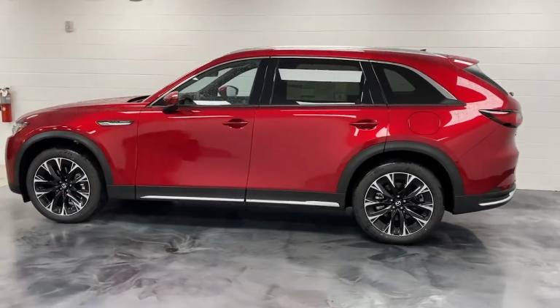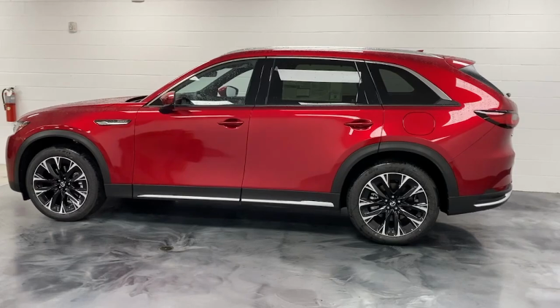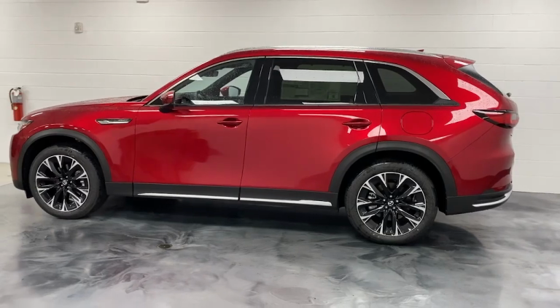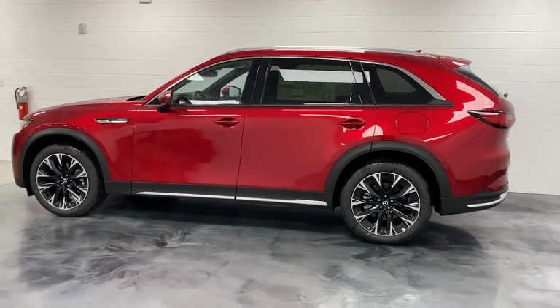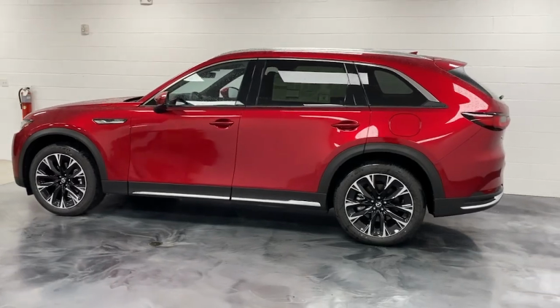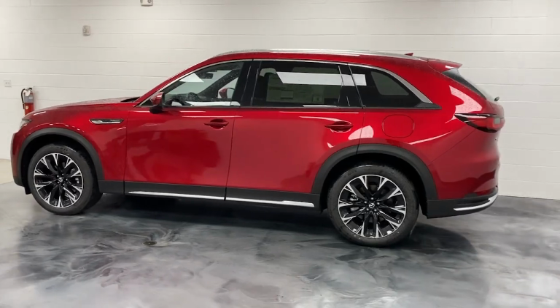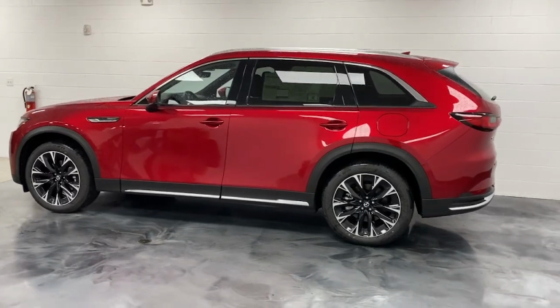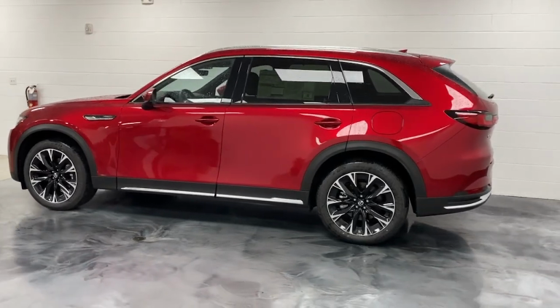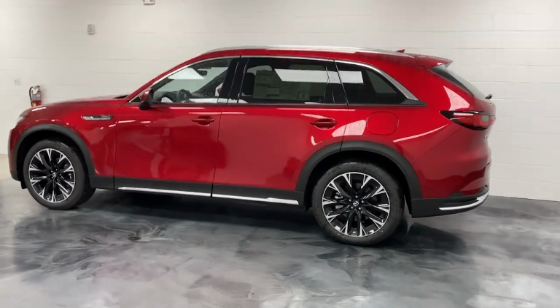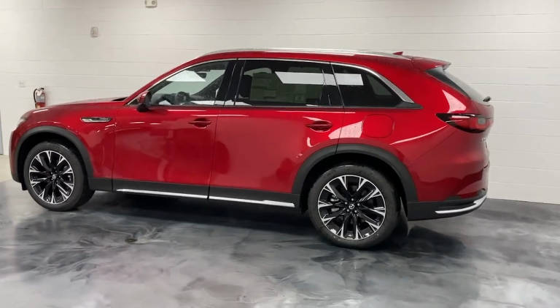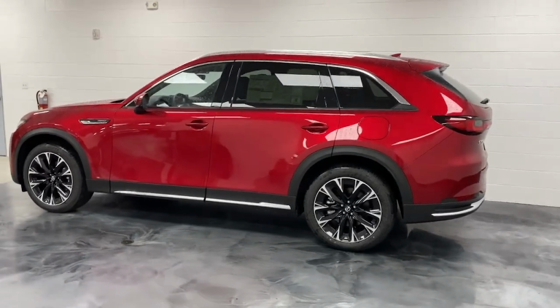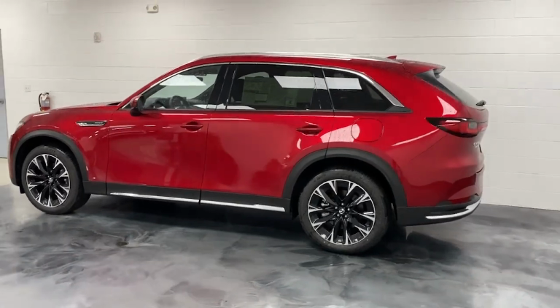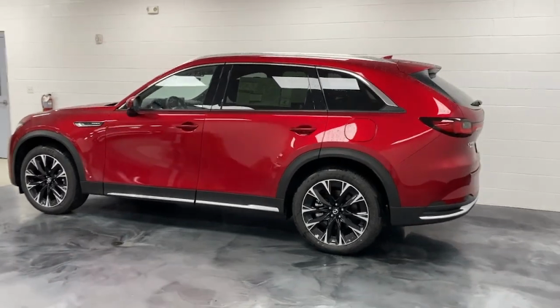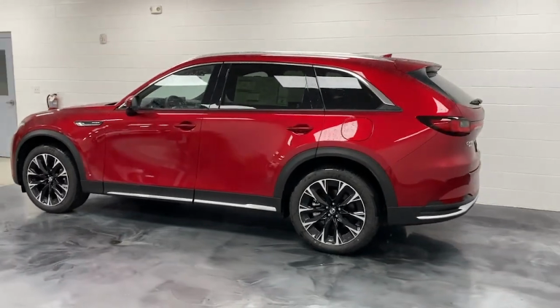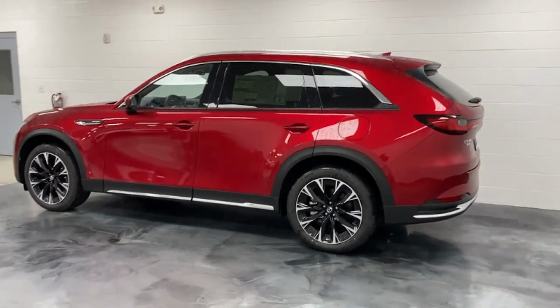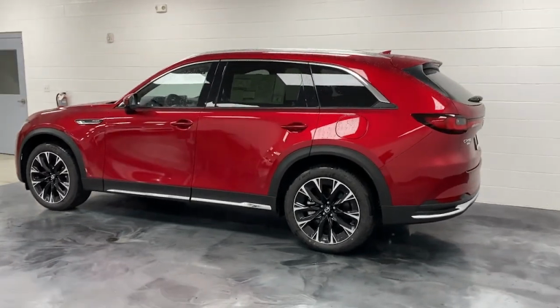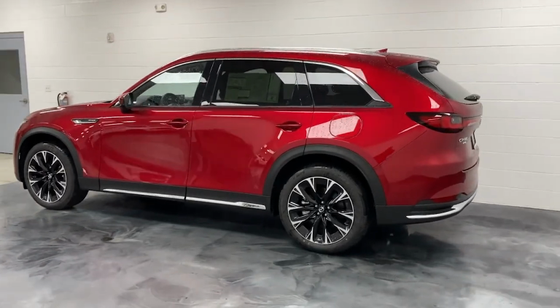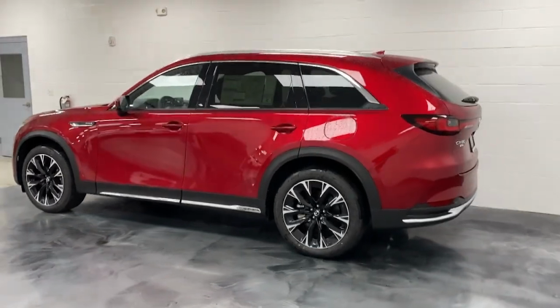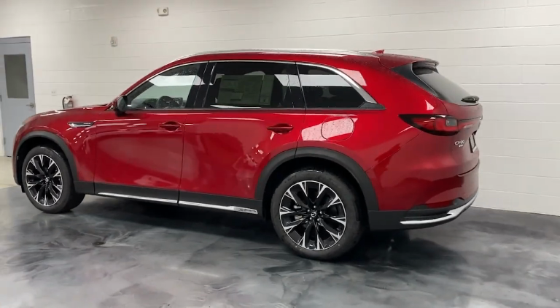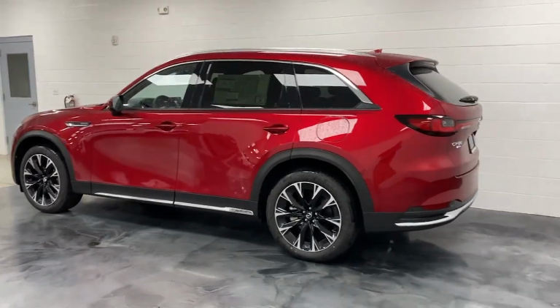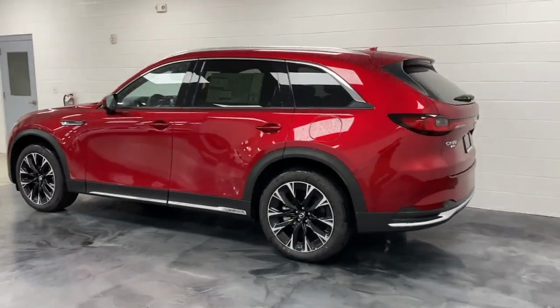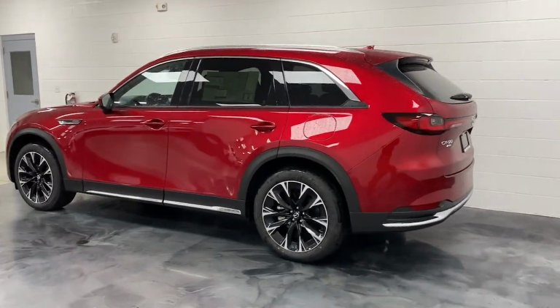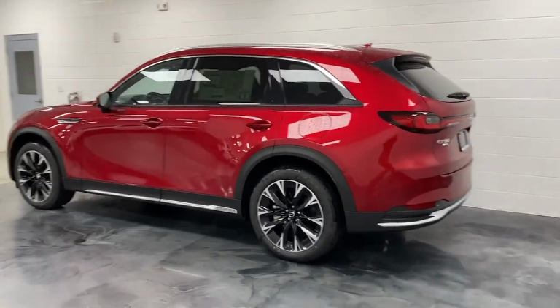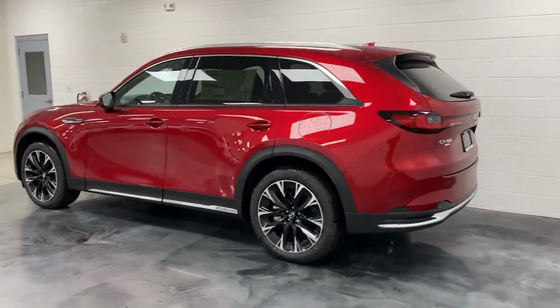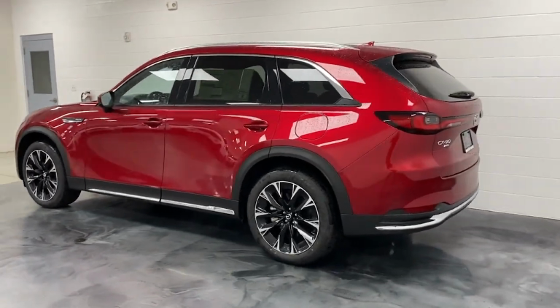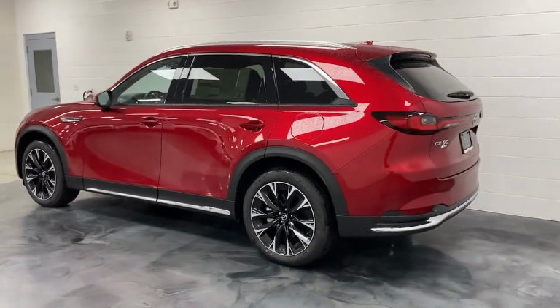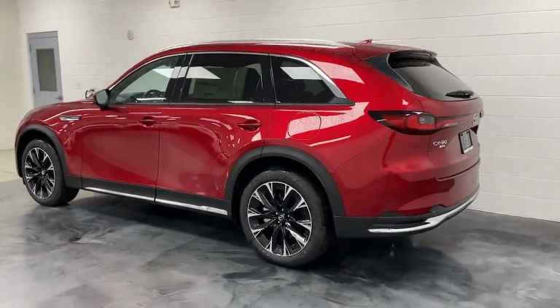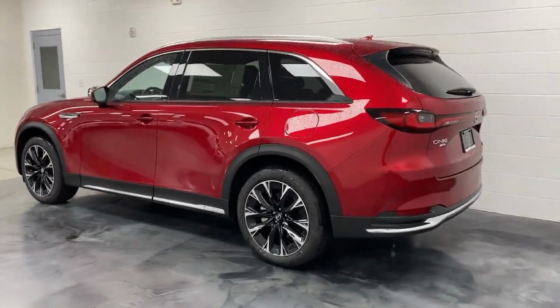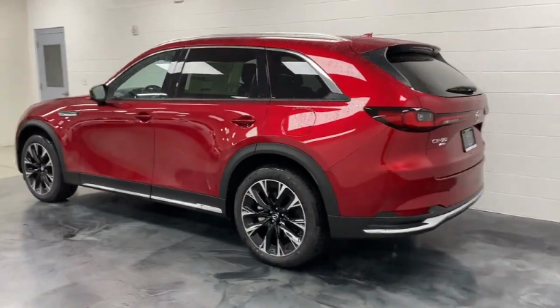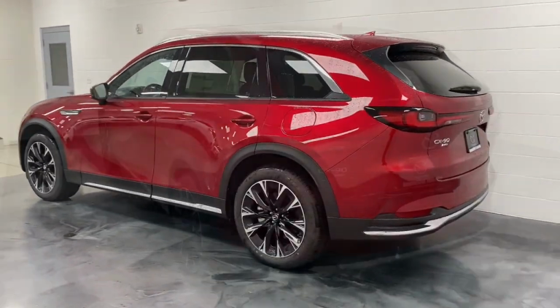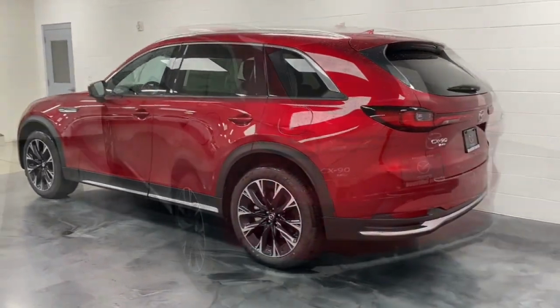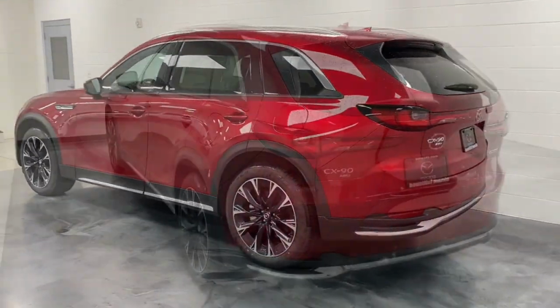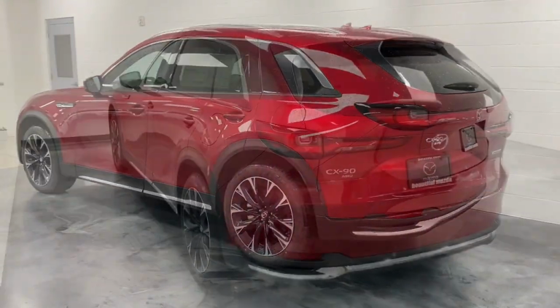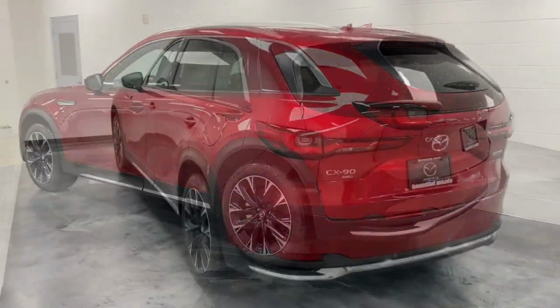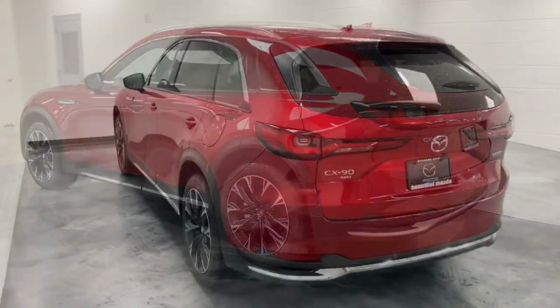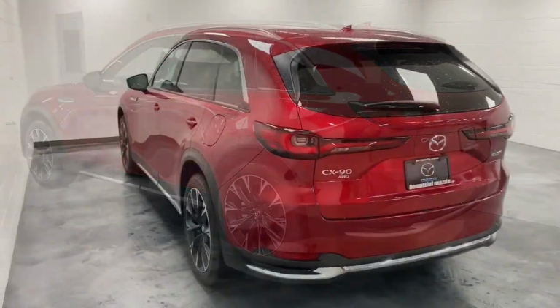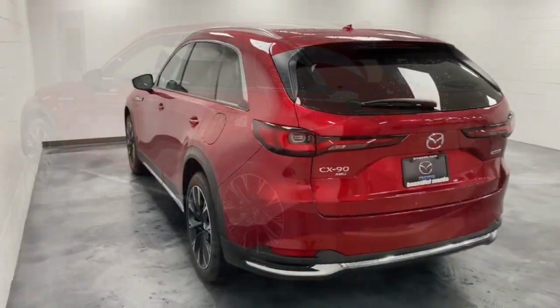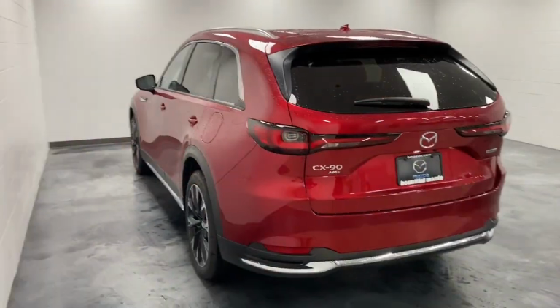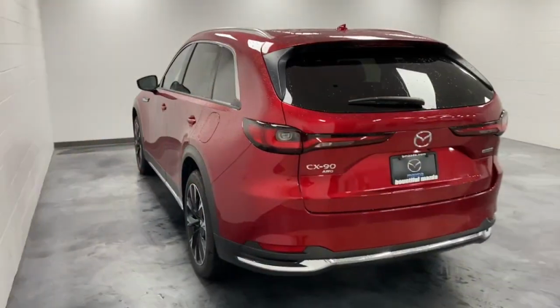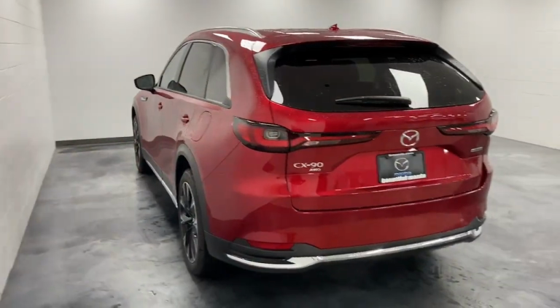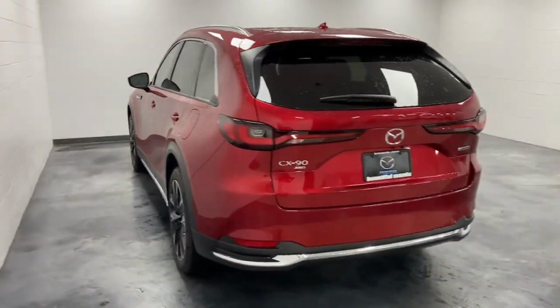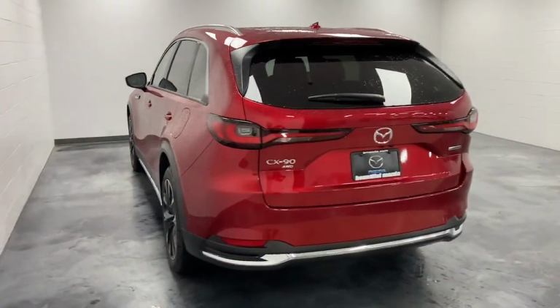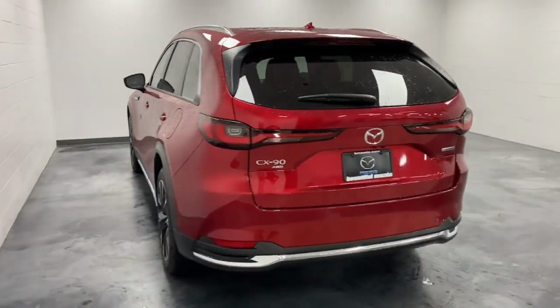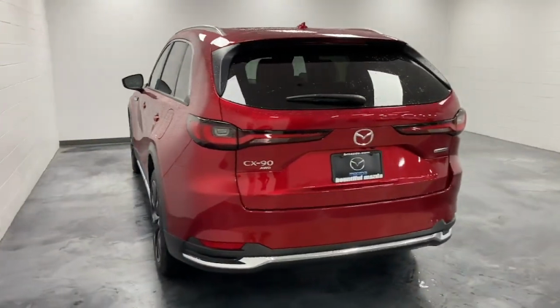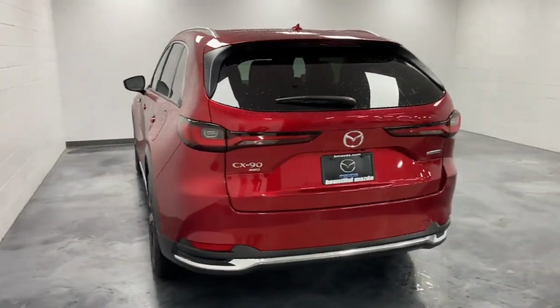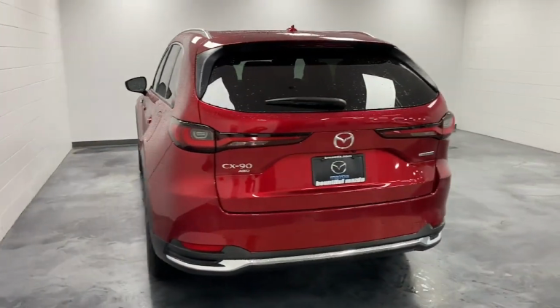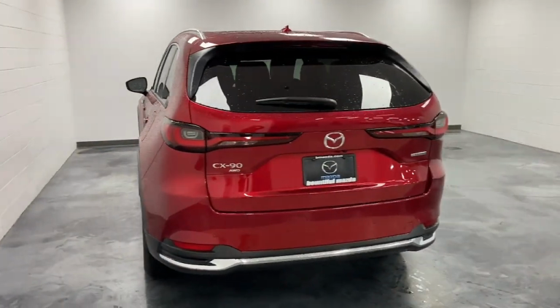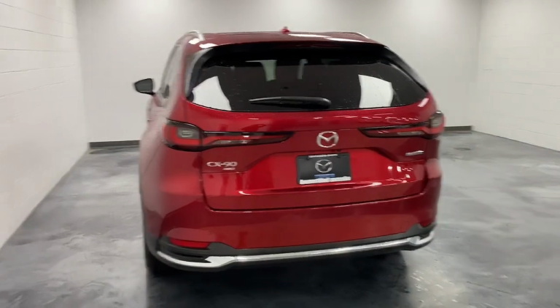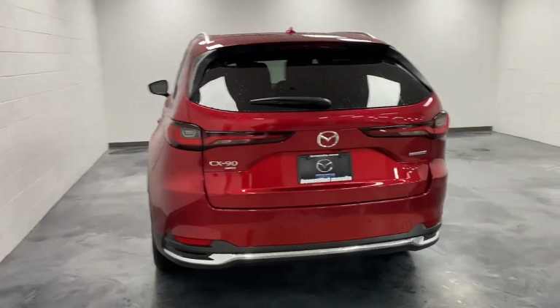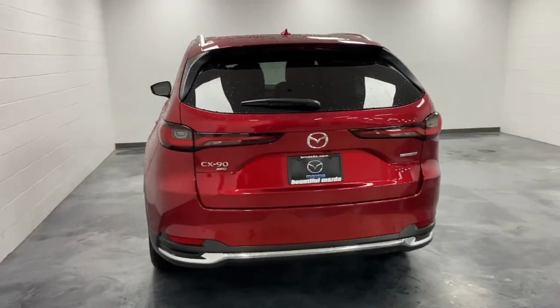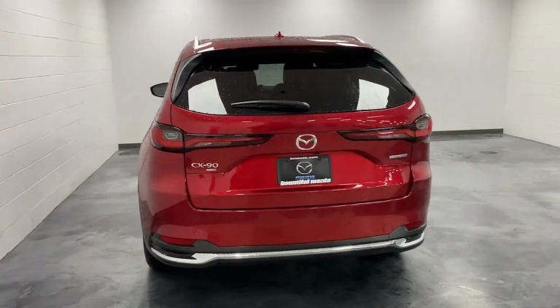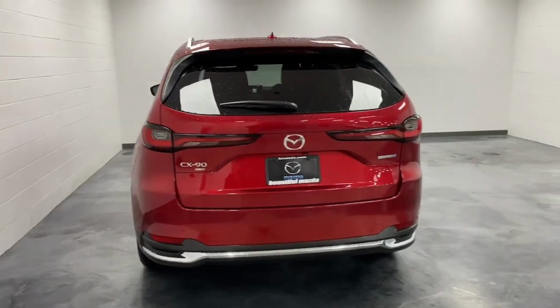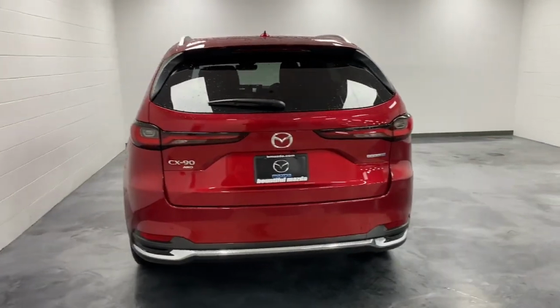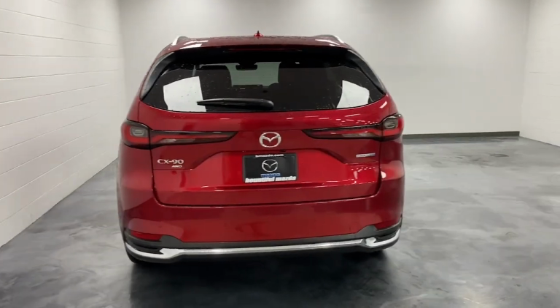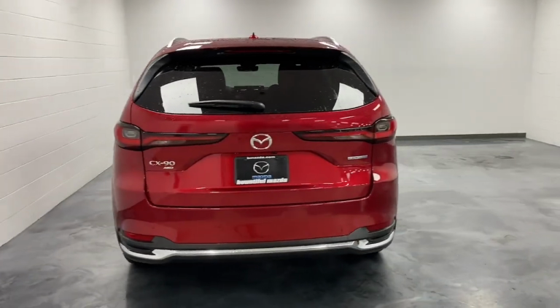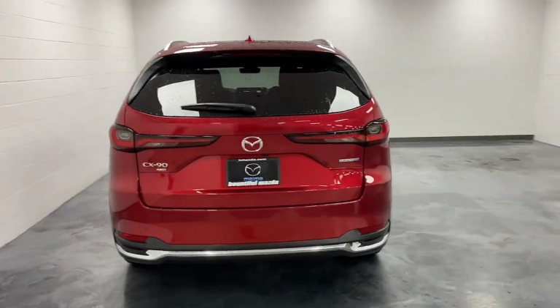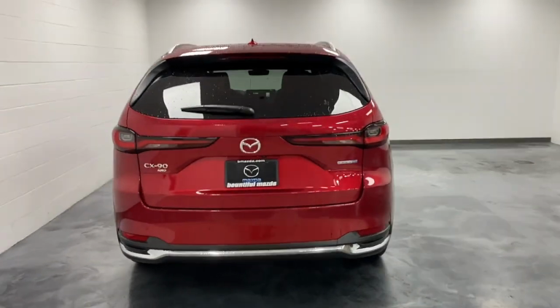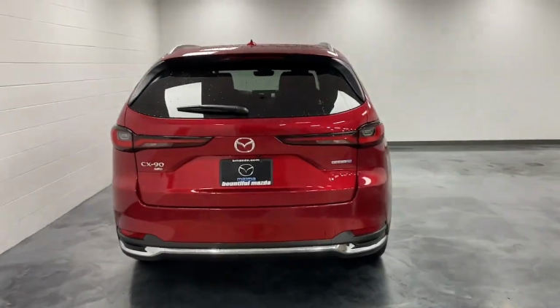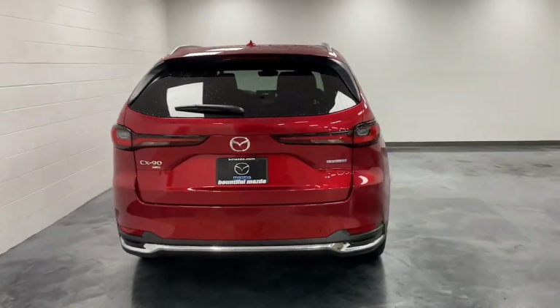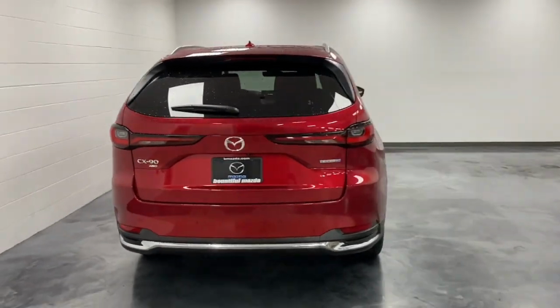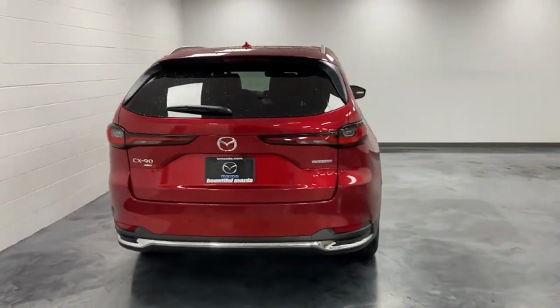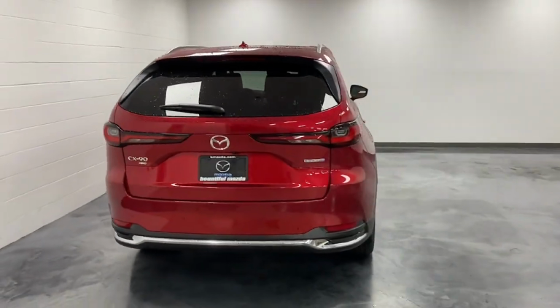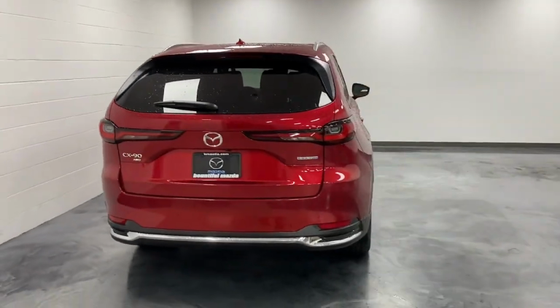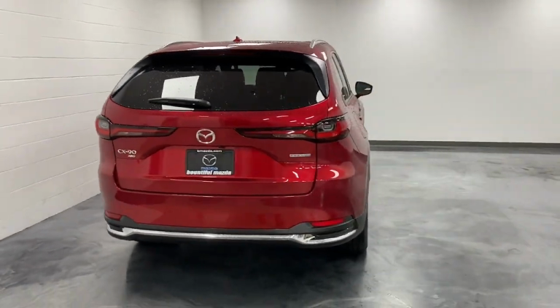Heated steering wheel. Heated and/or cooled front seats. Head-up display. Panoramic roof. Navigation system.